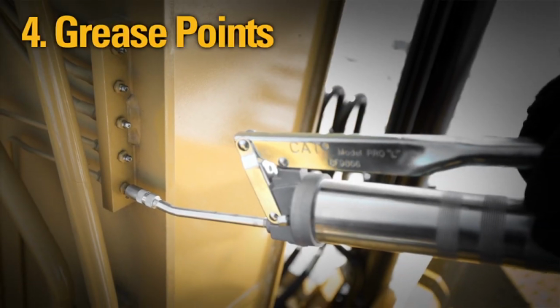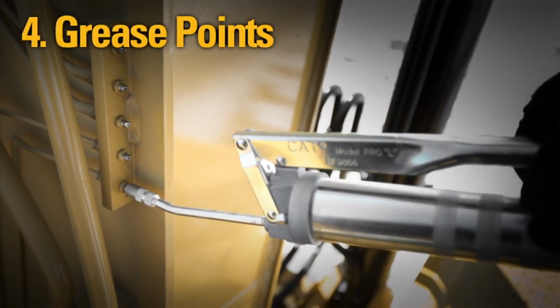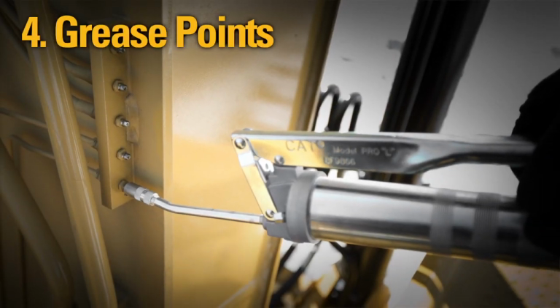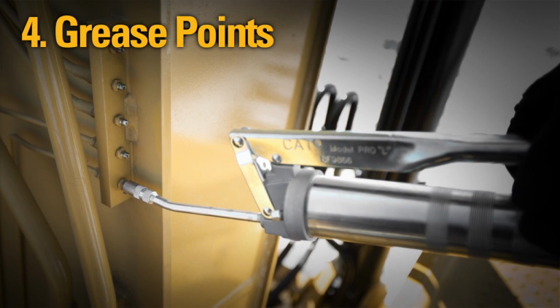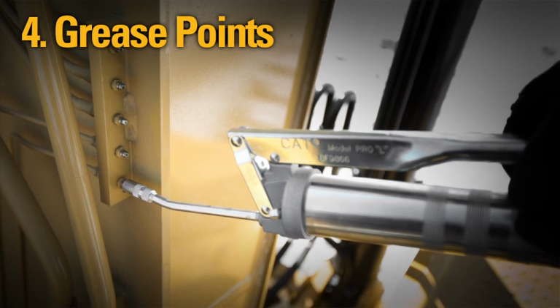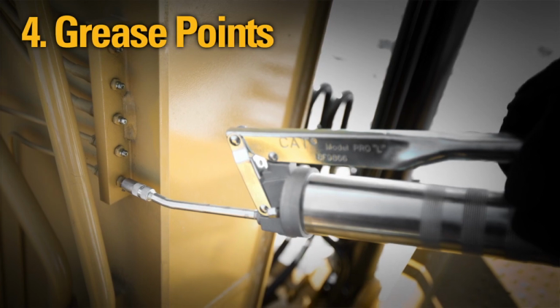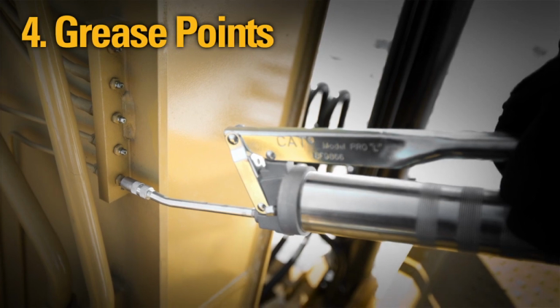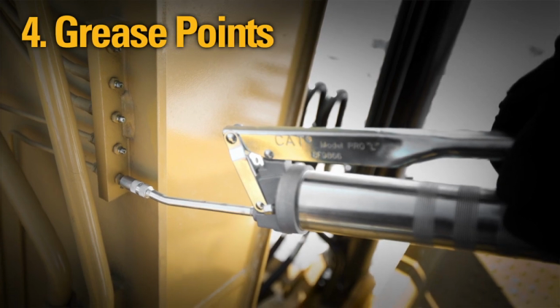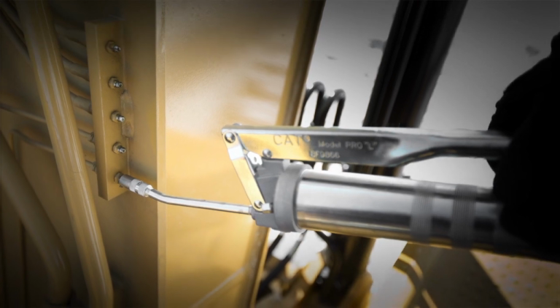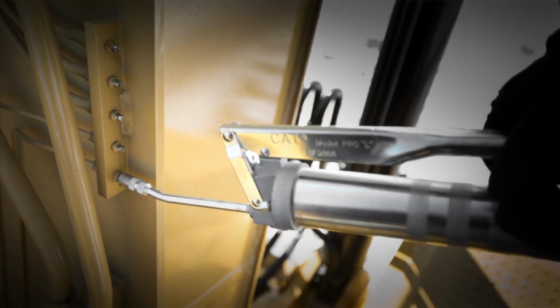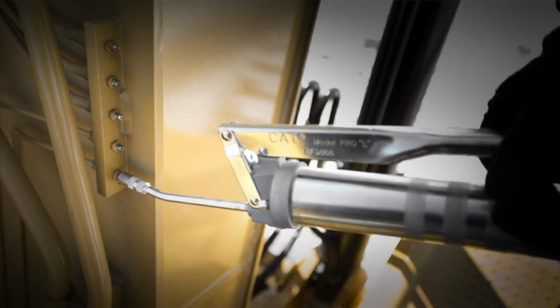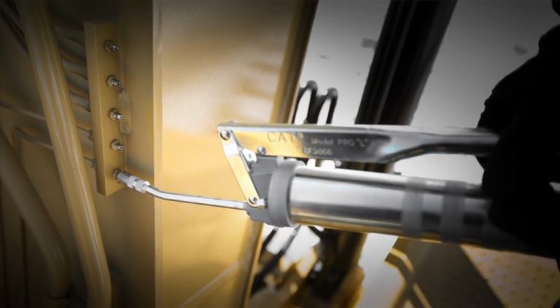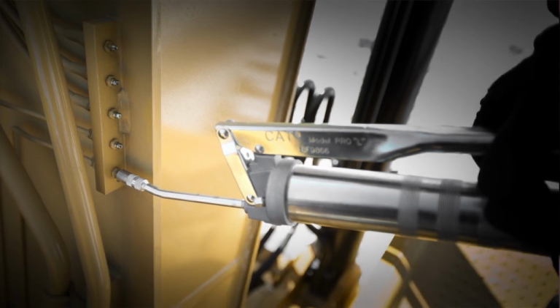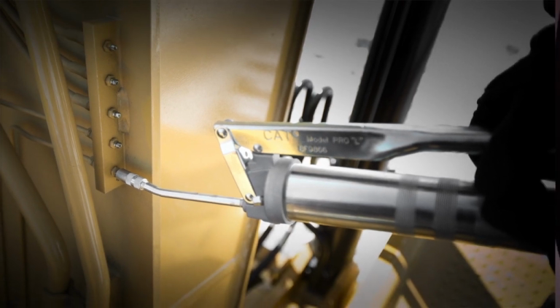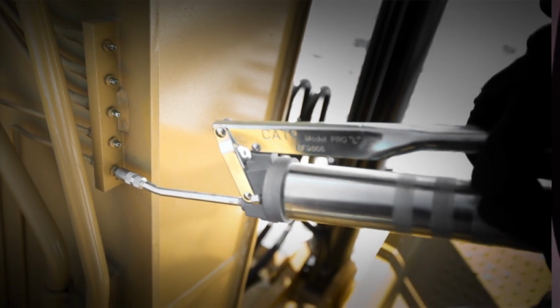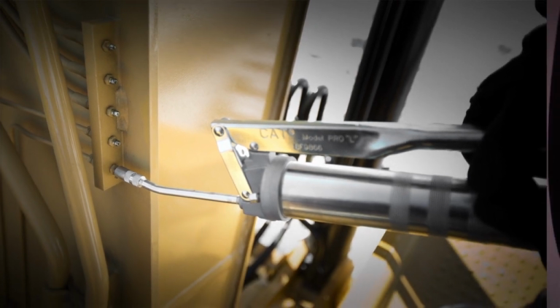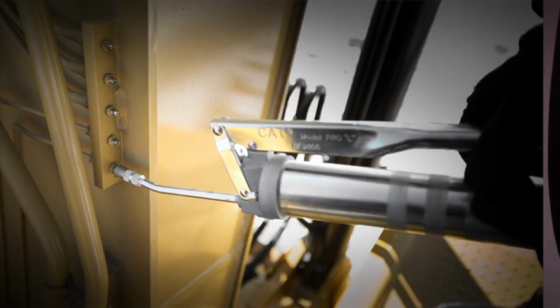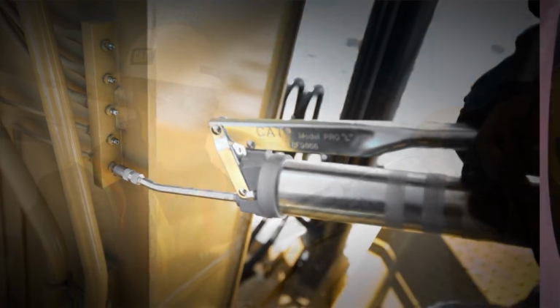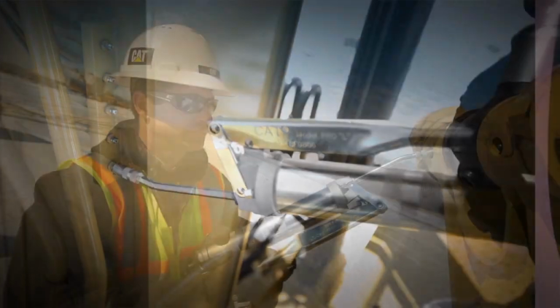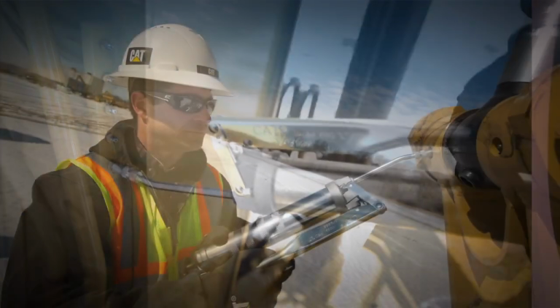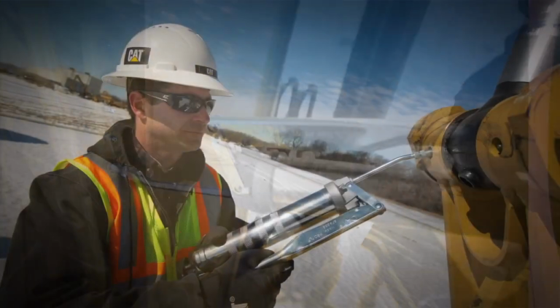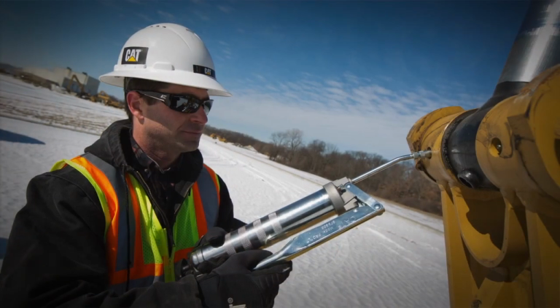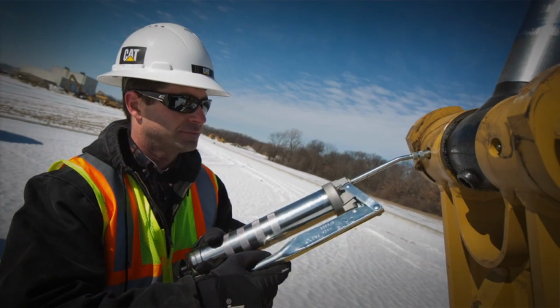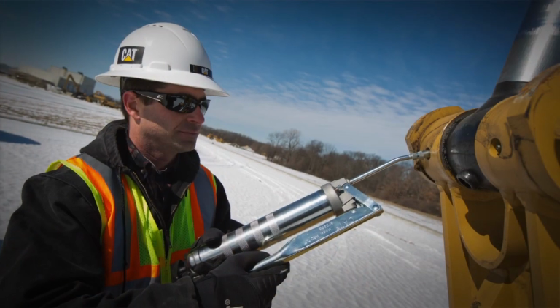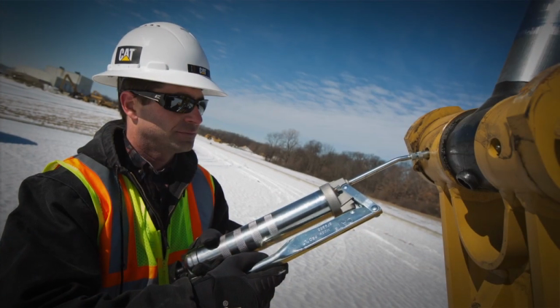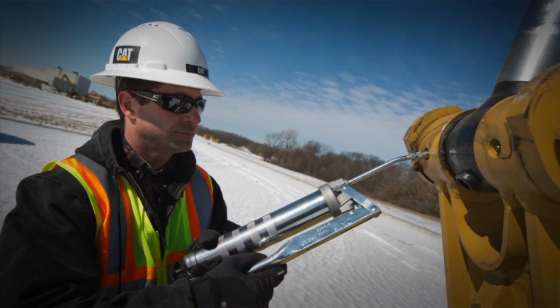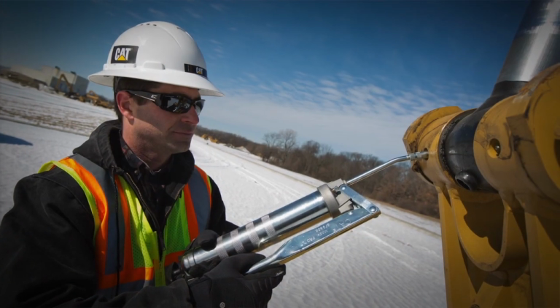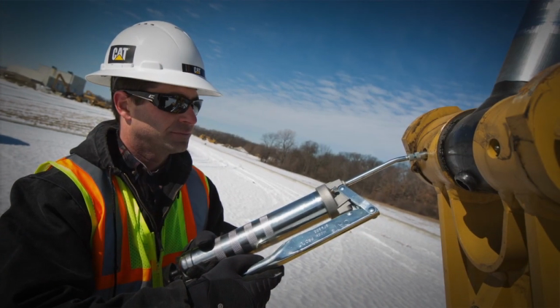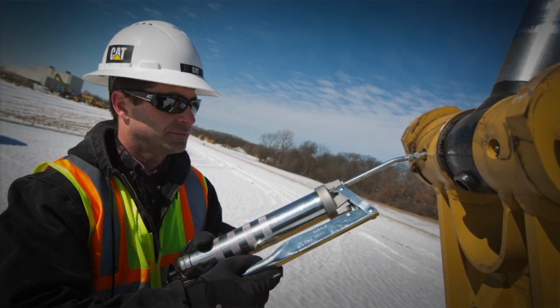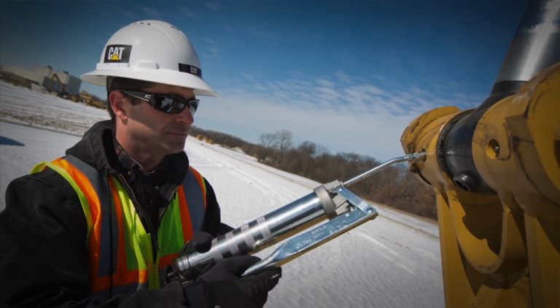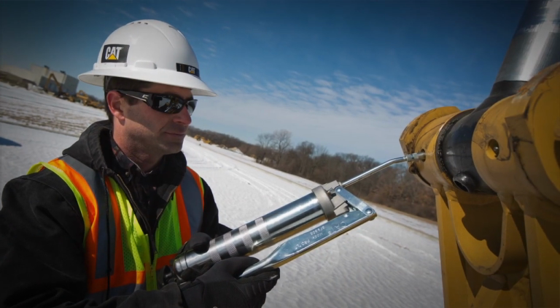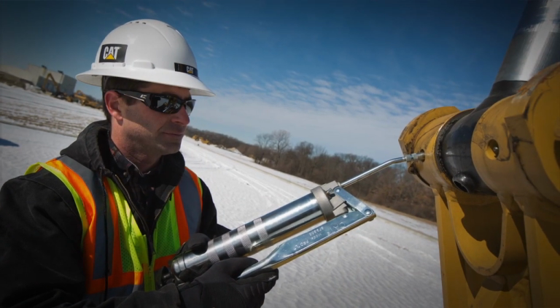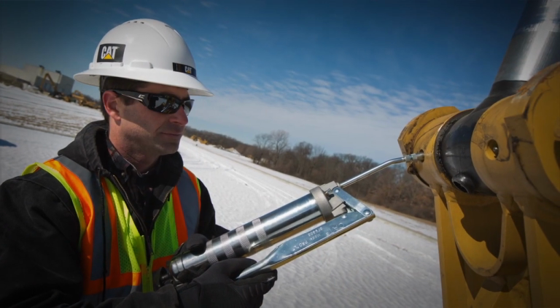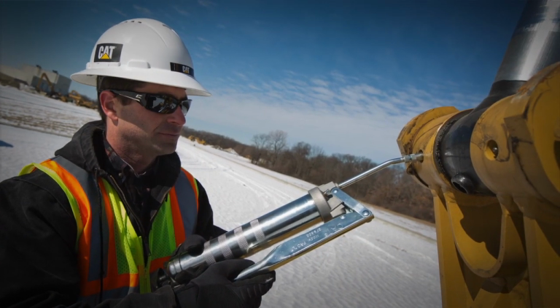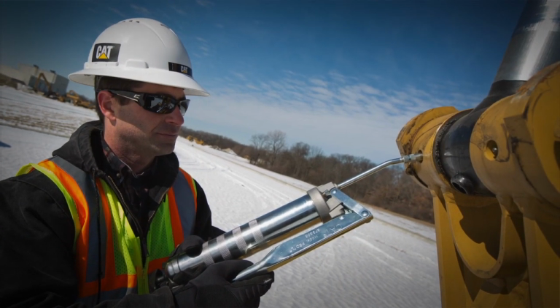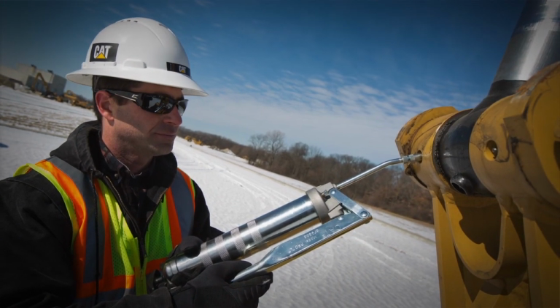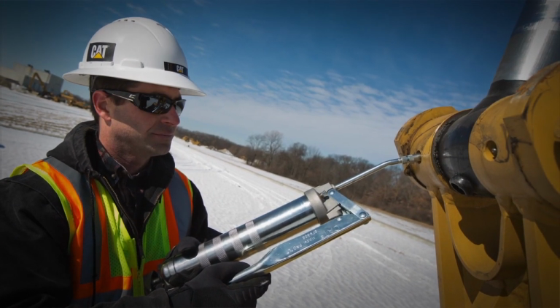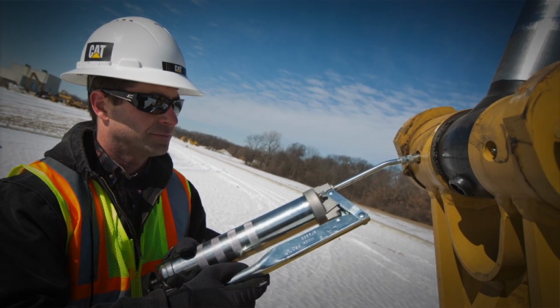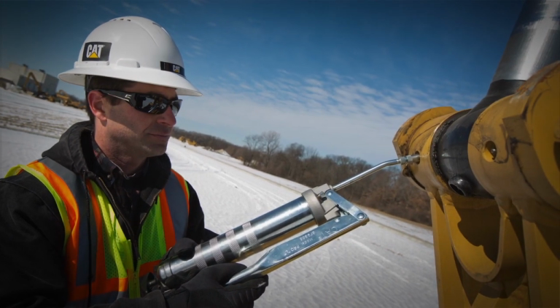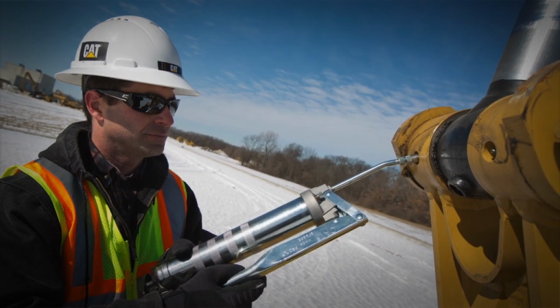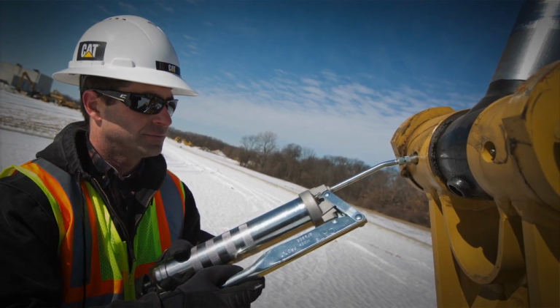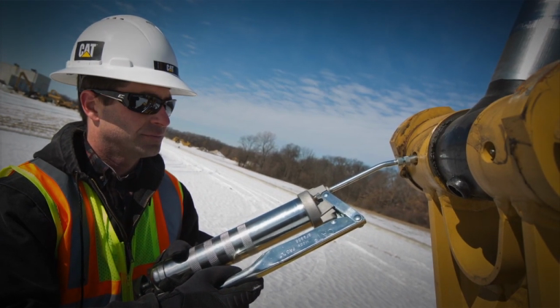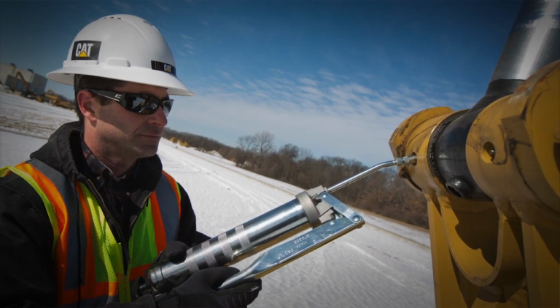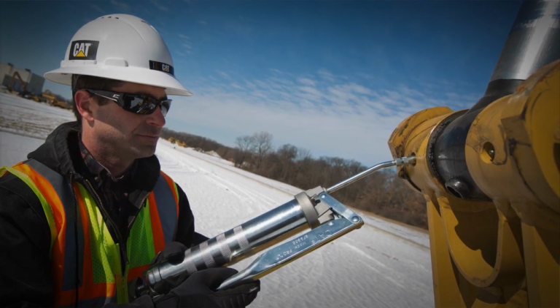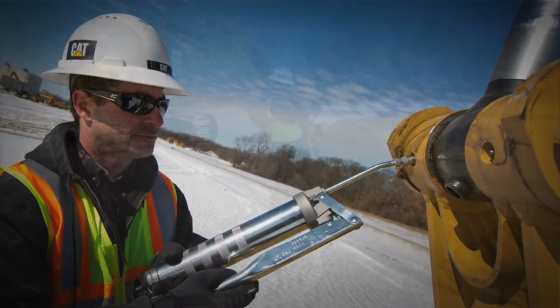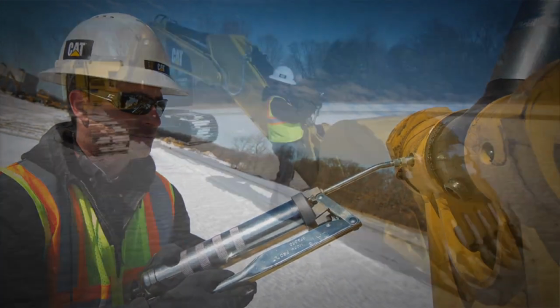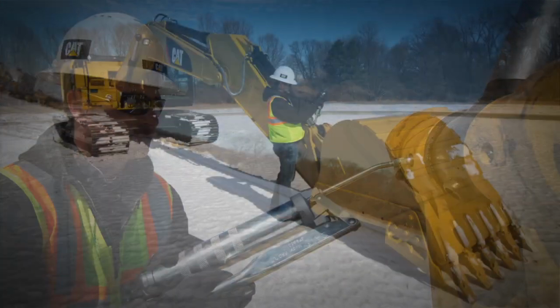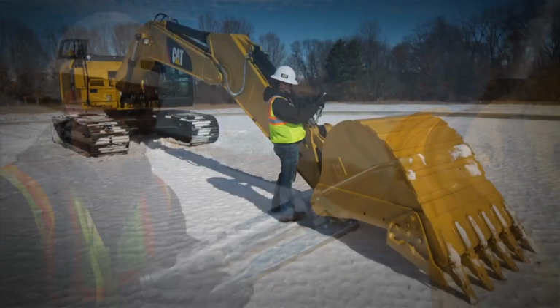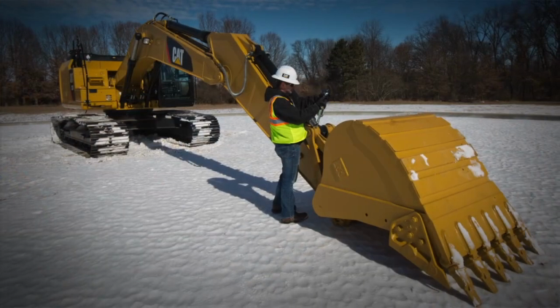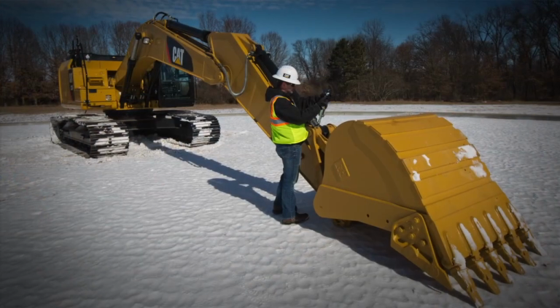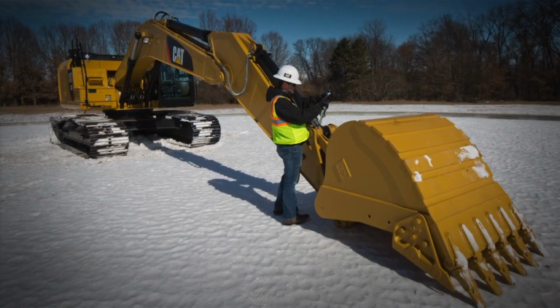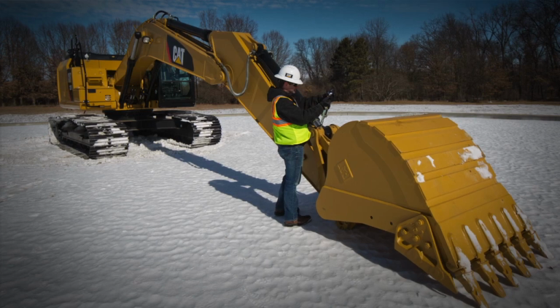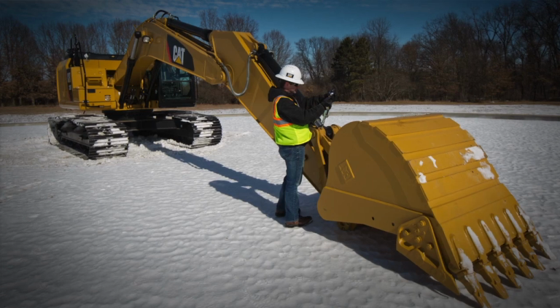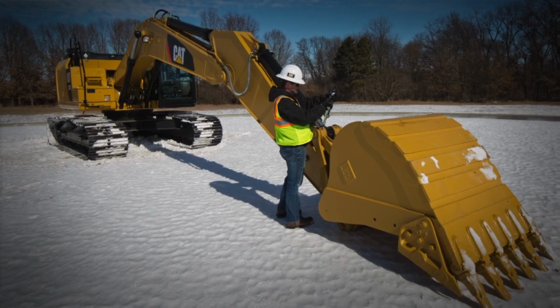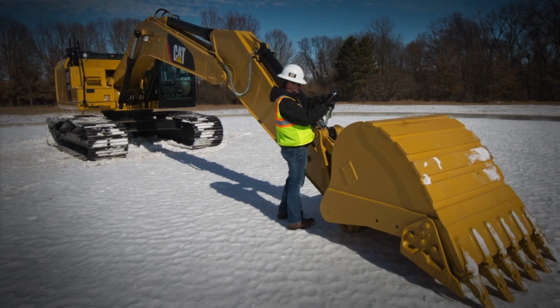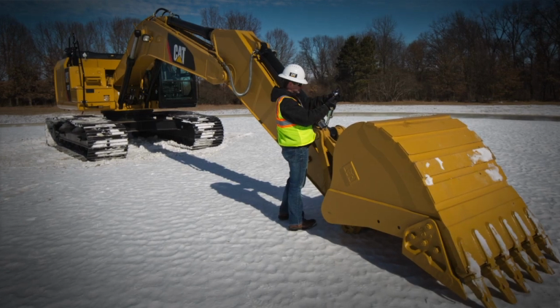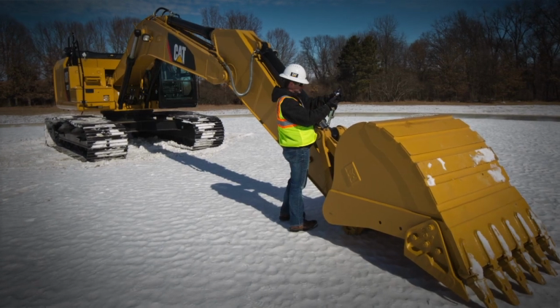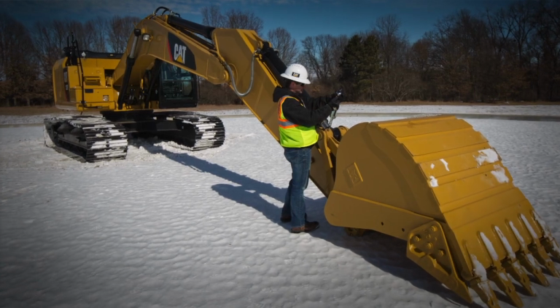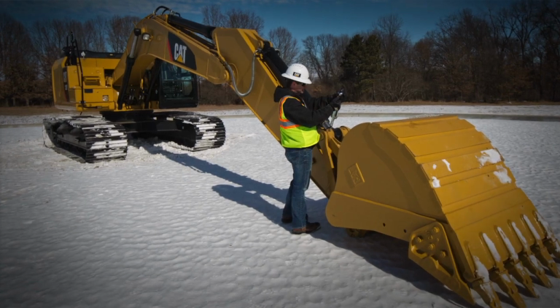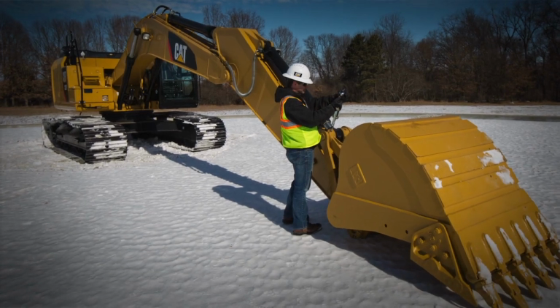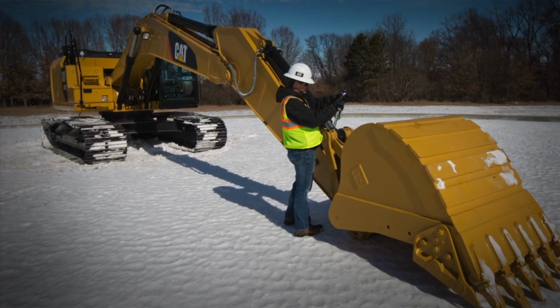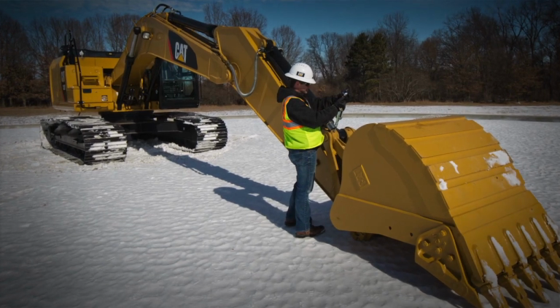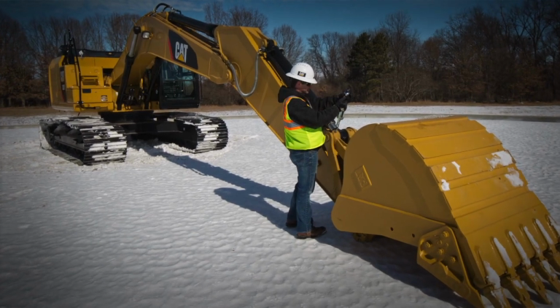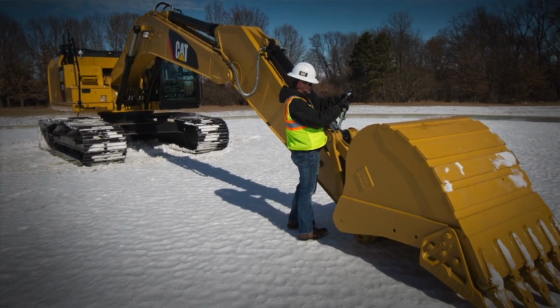Centralized grease points make routine maintenance quick and easy, maximizing uptime and extending the life of your machine.